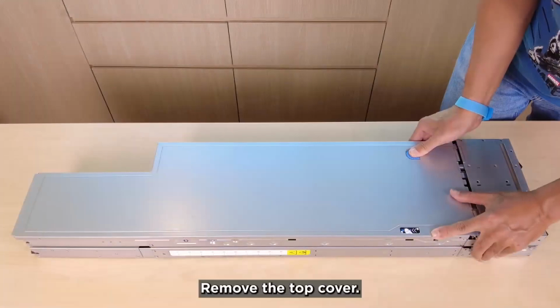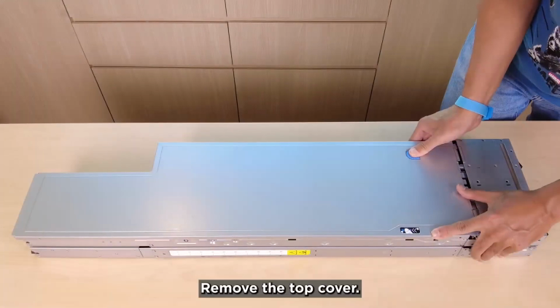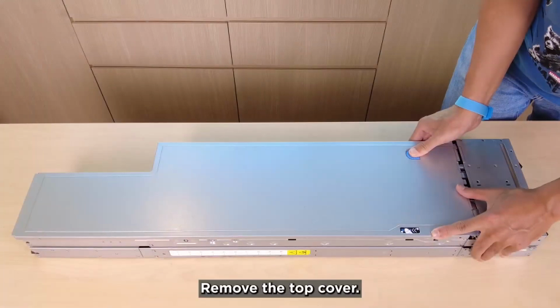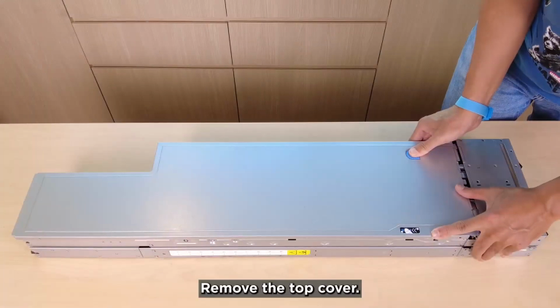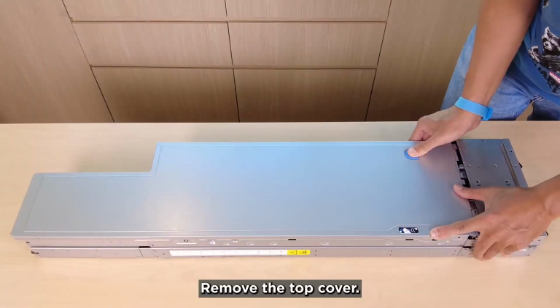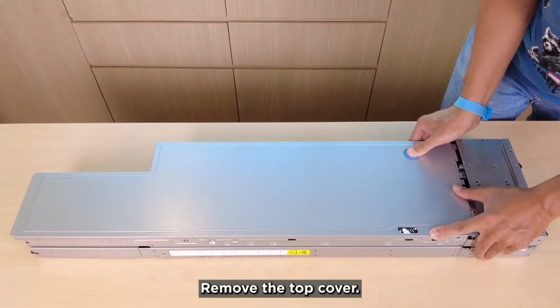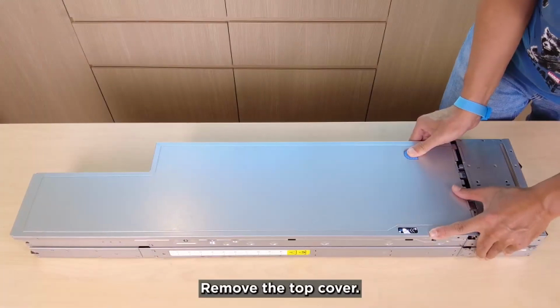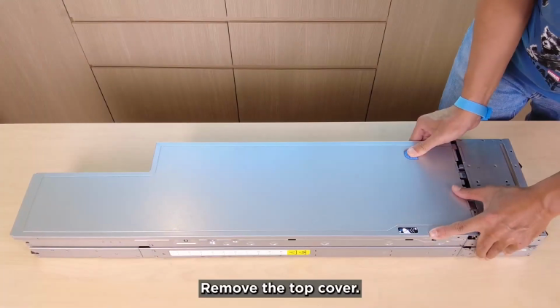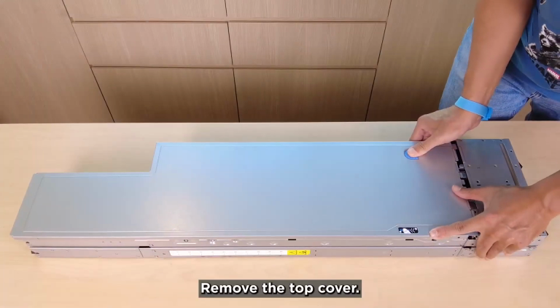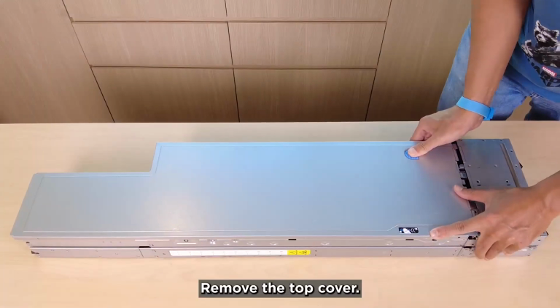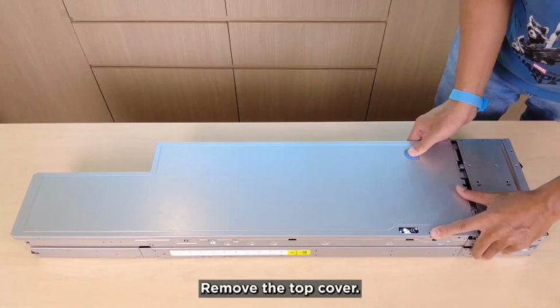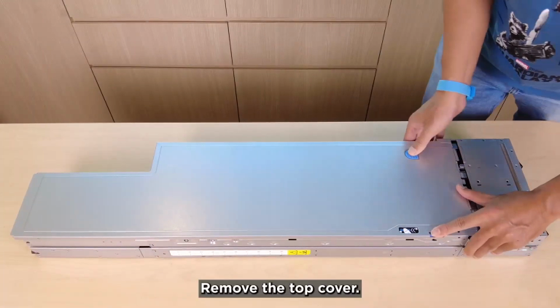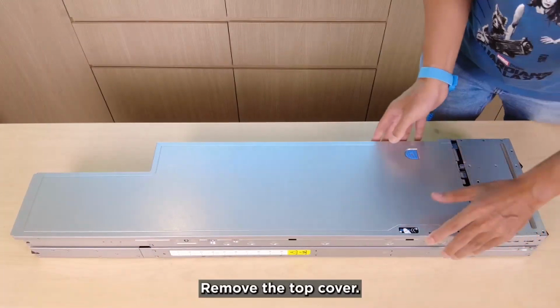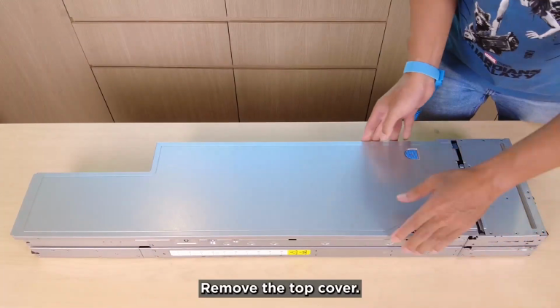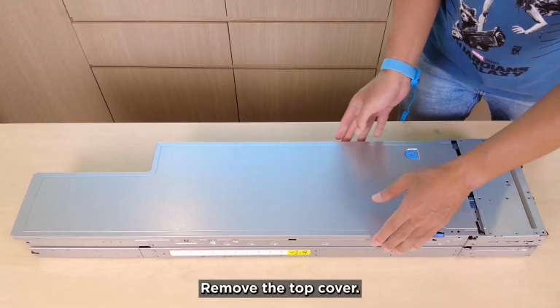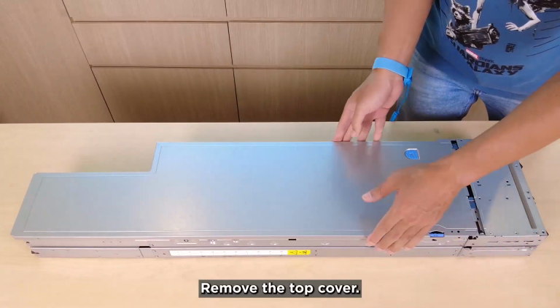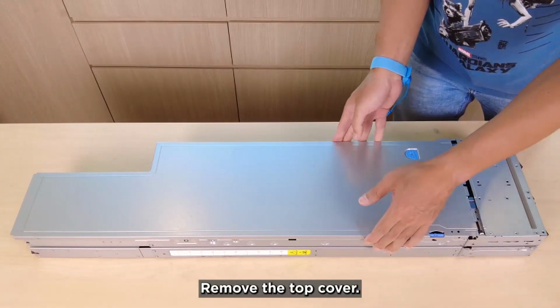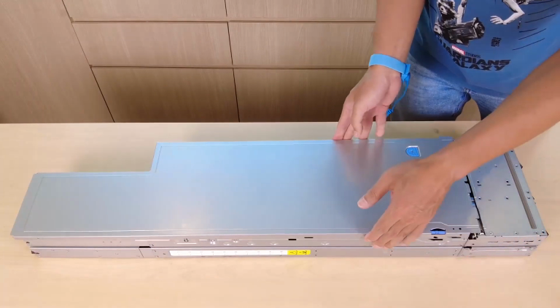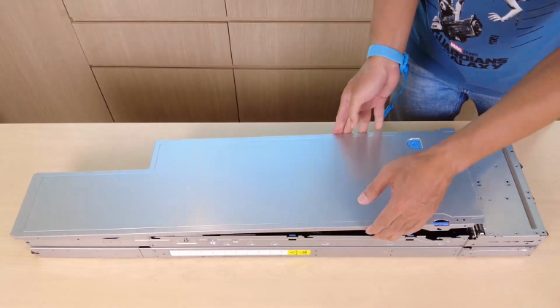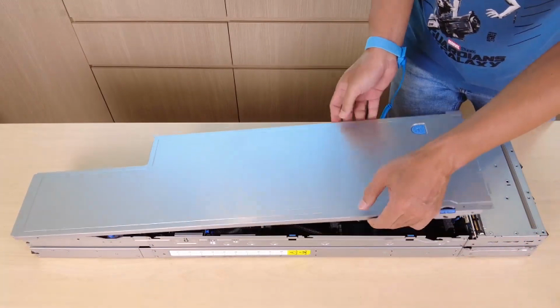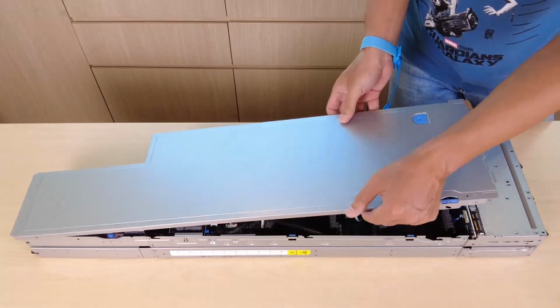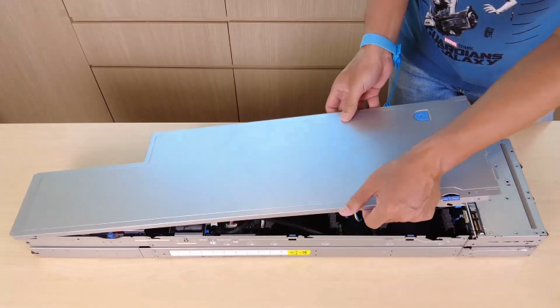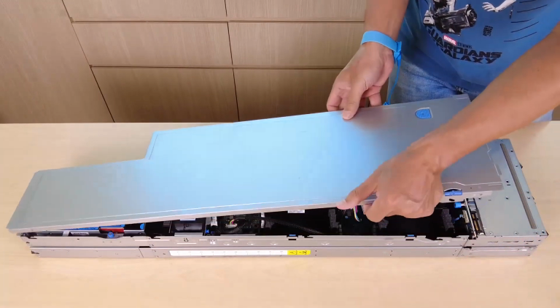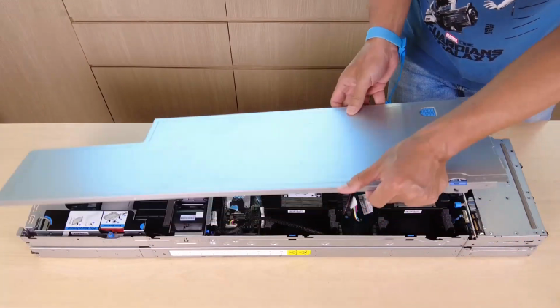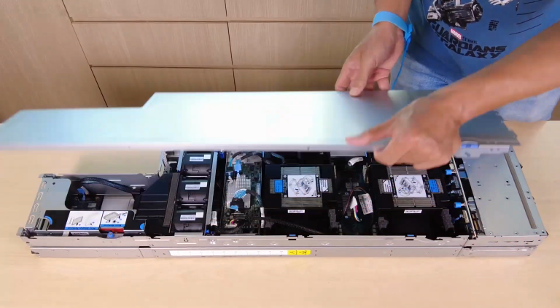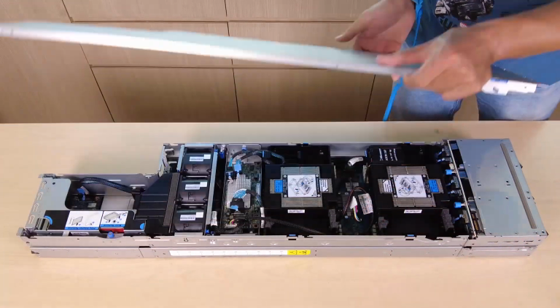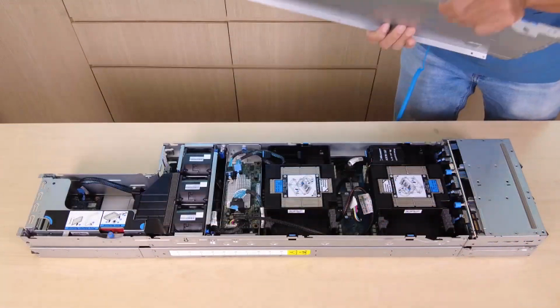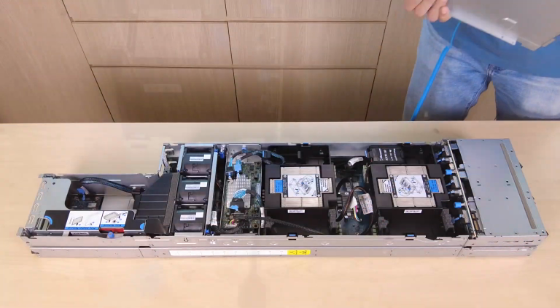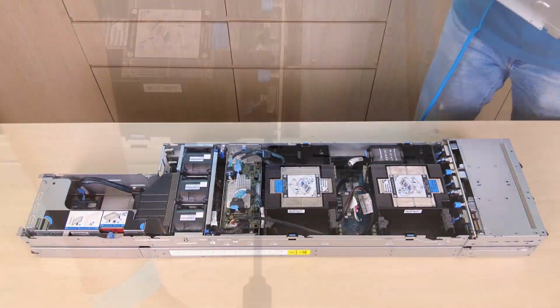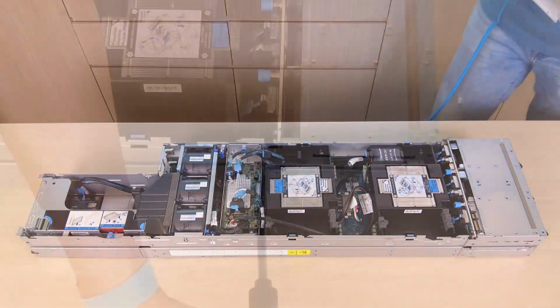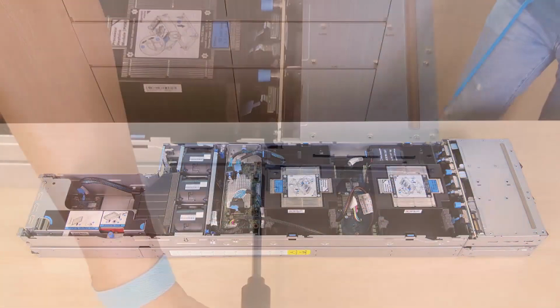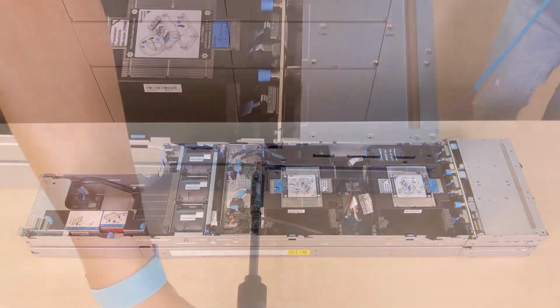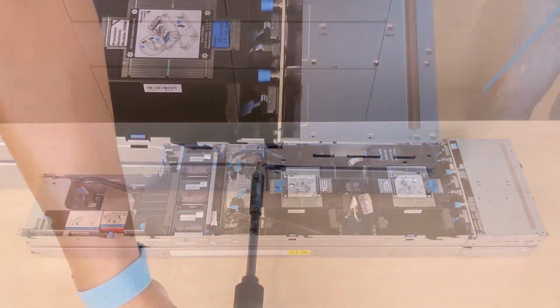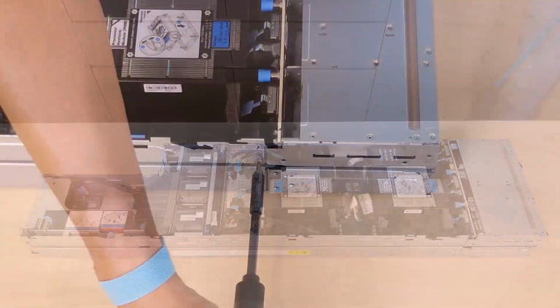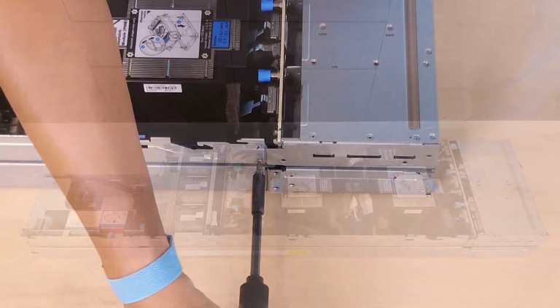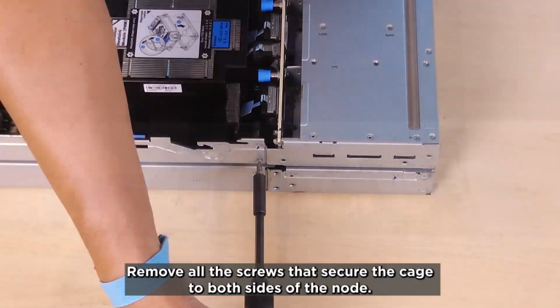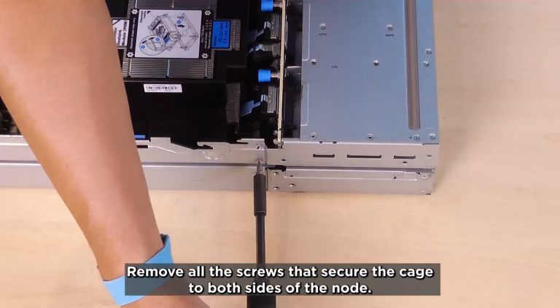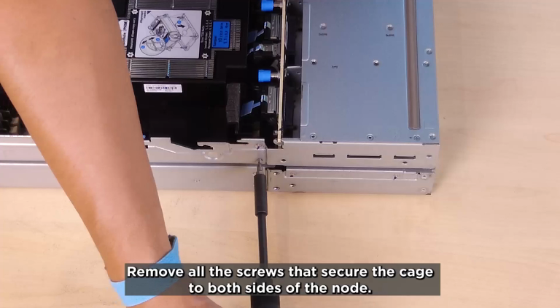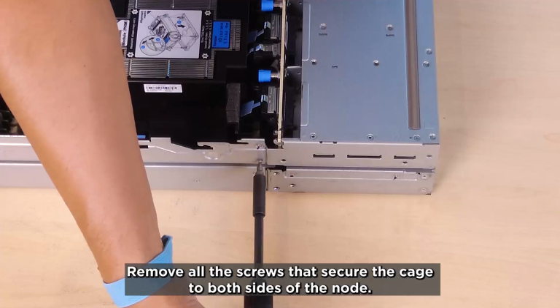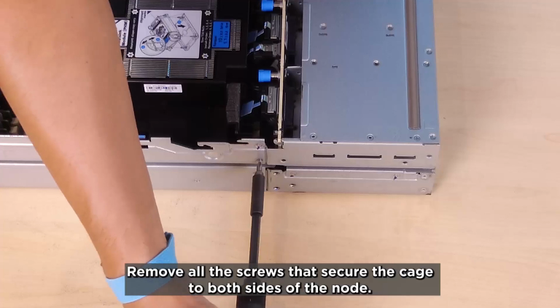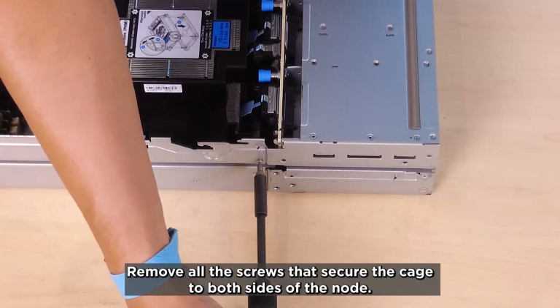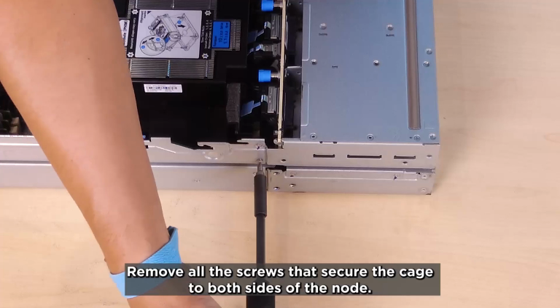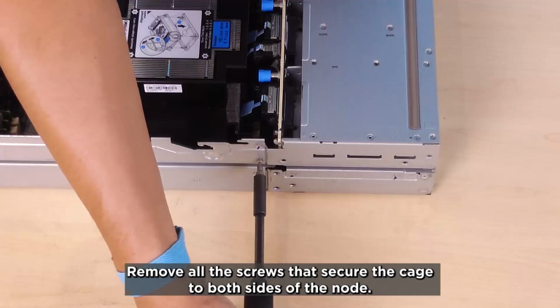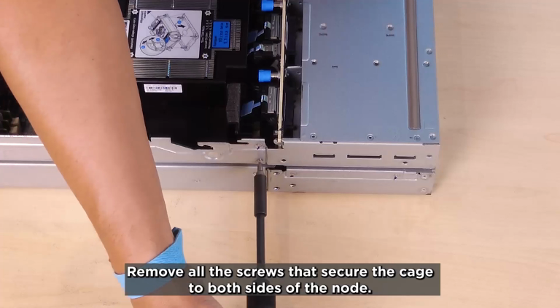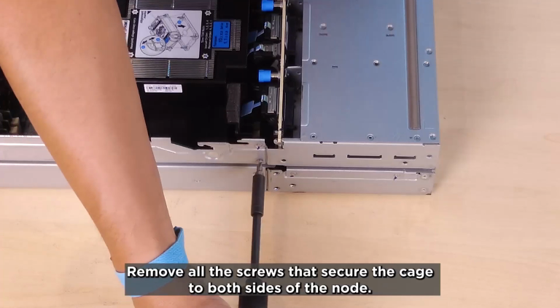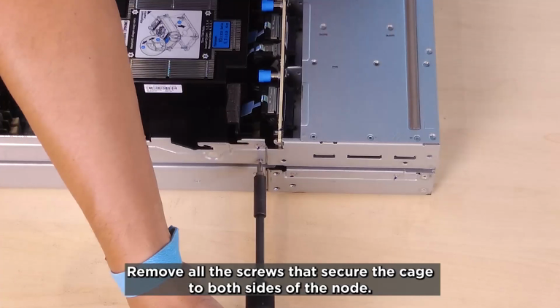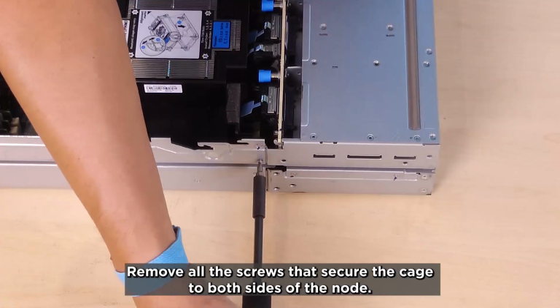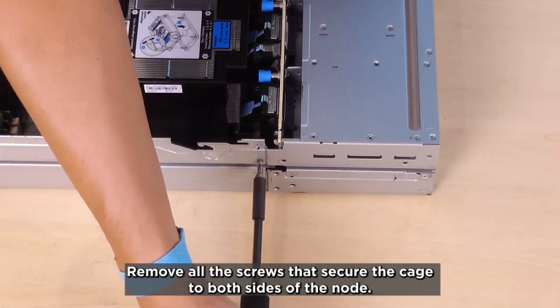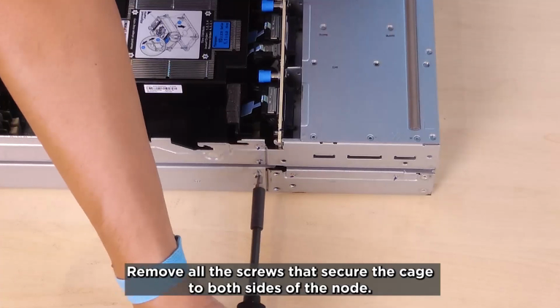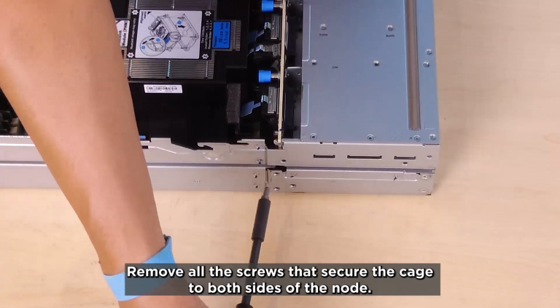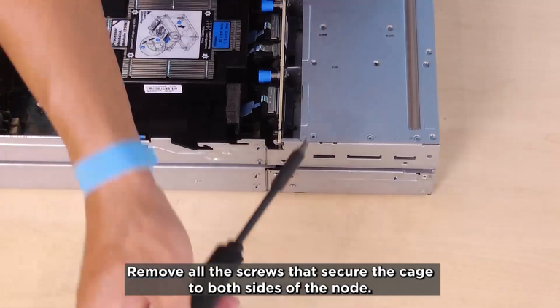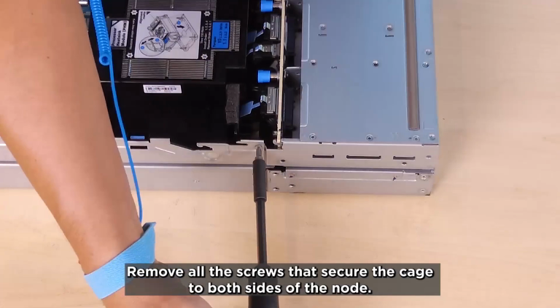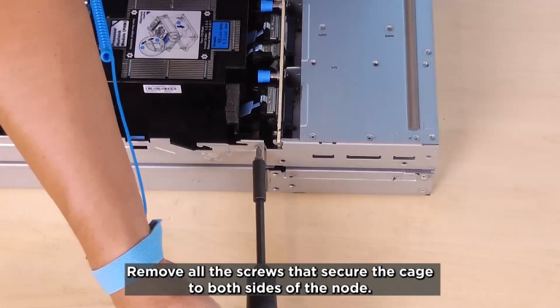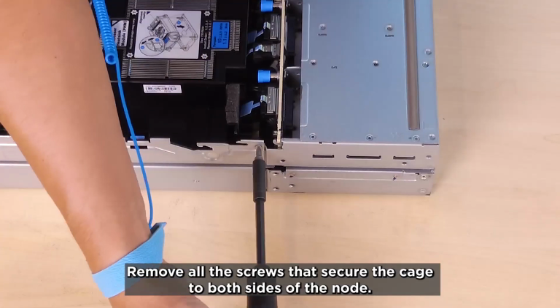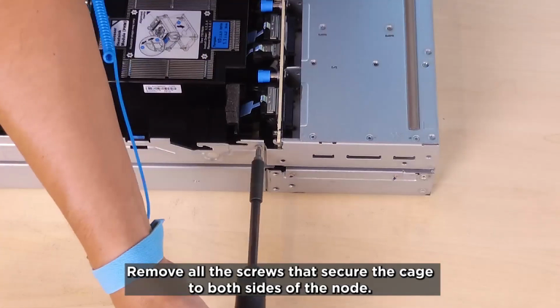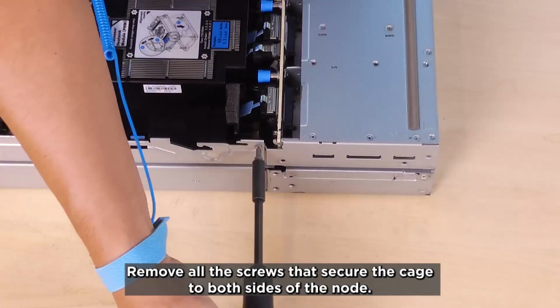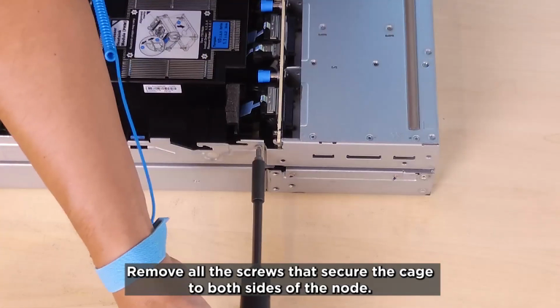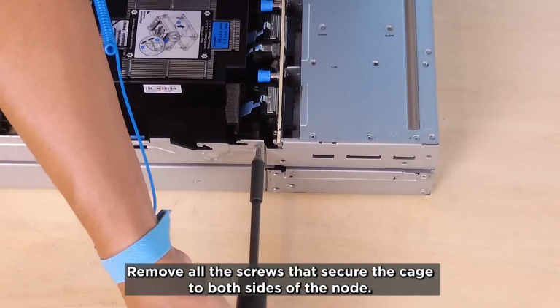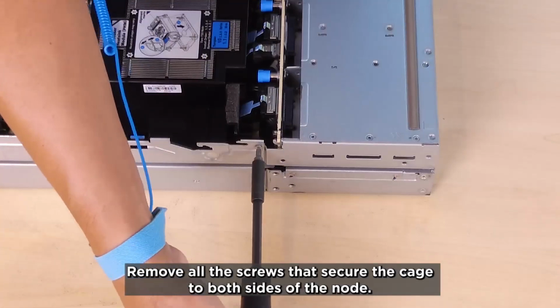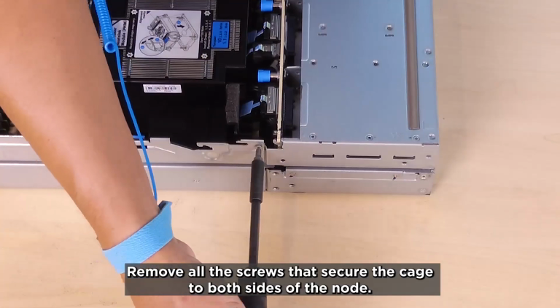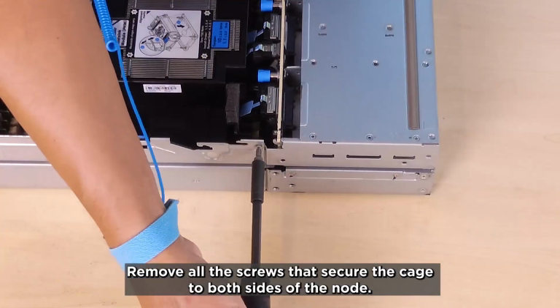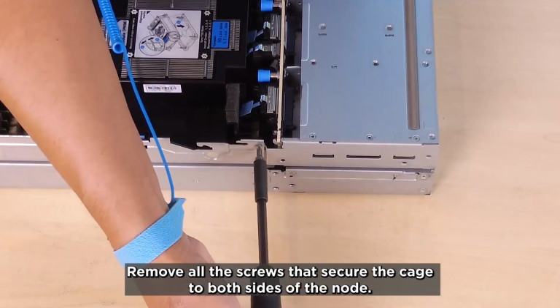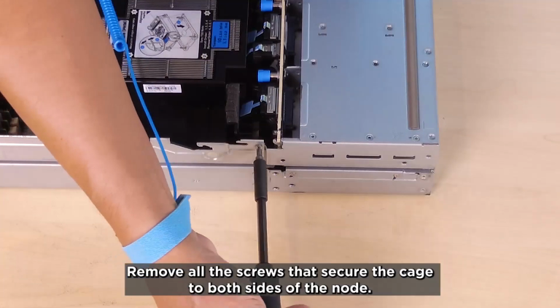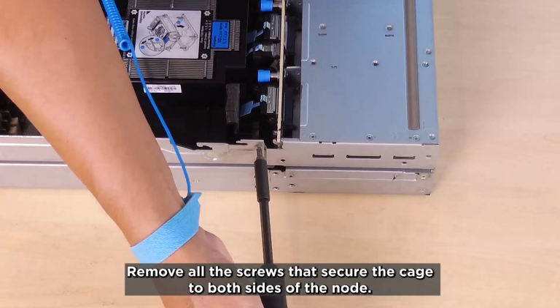Remove the top cover. Remove all the screws that secure the cage to both sides of the node.